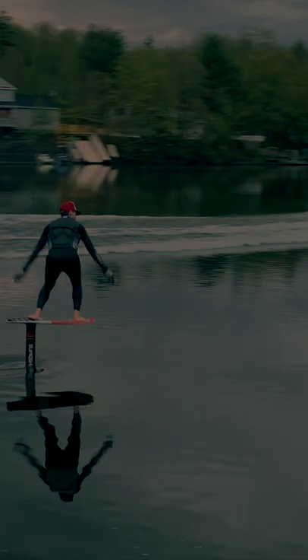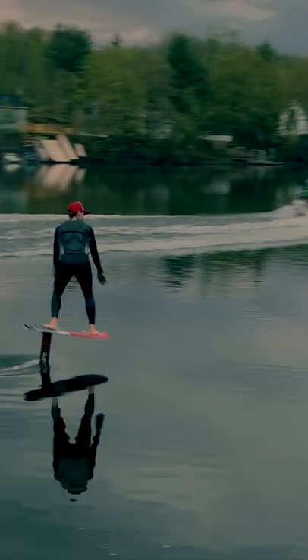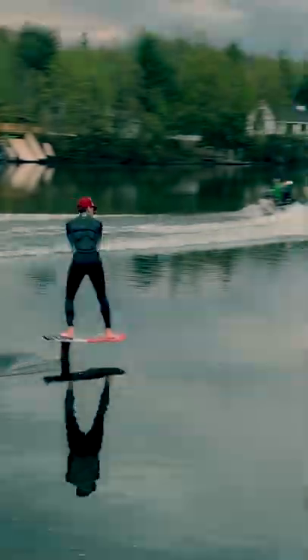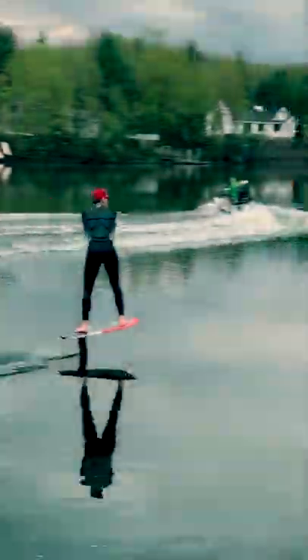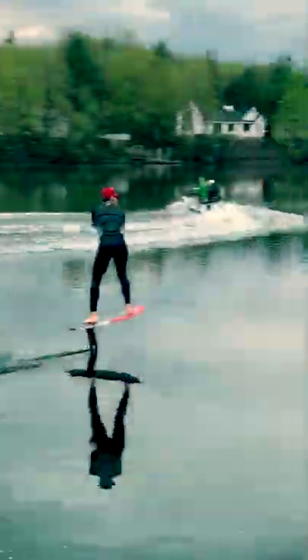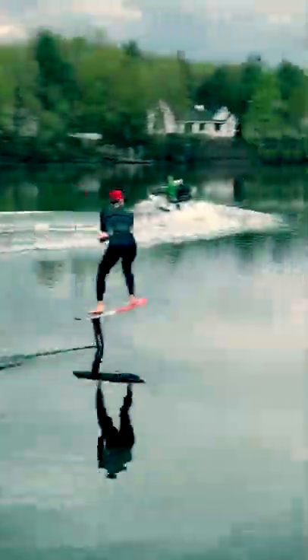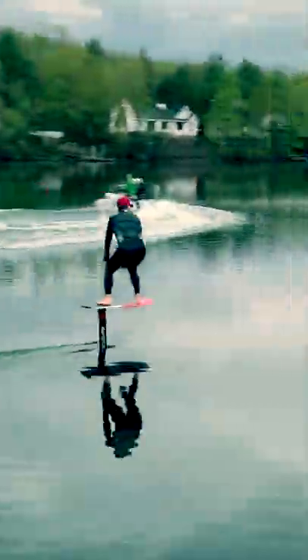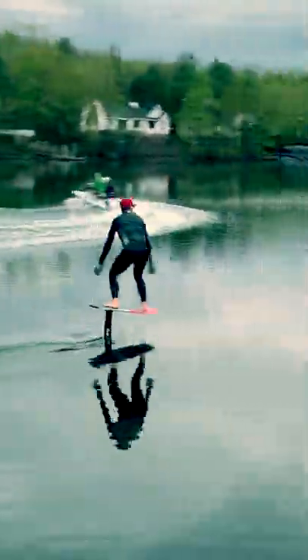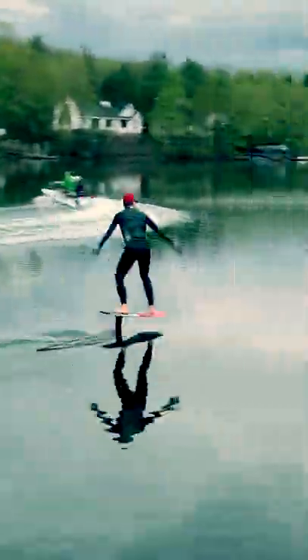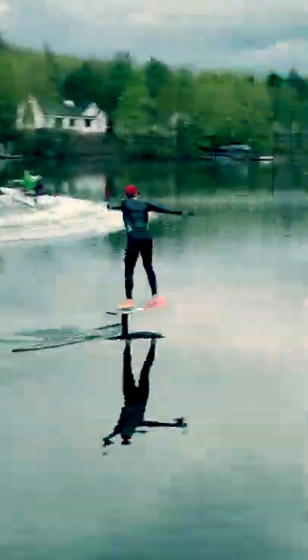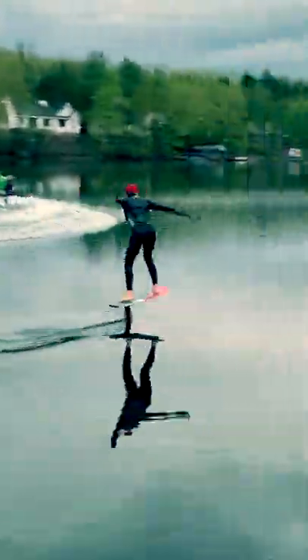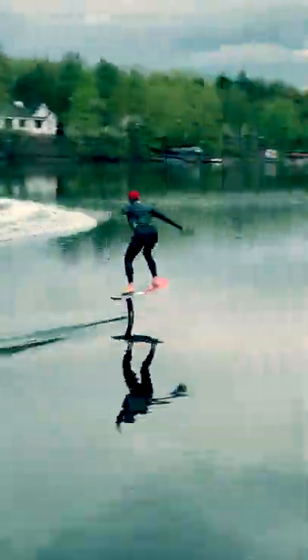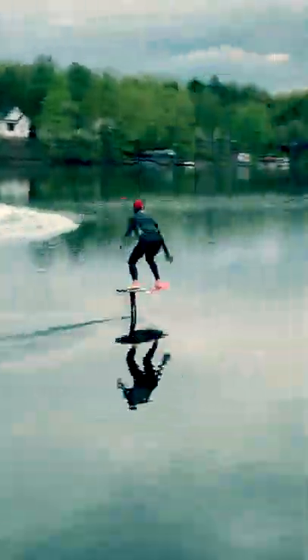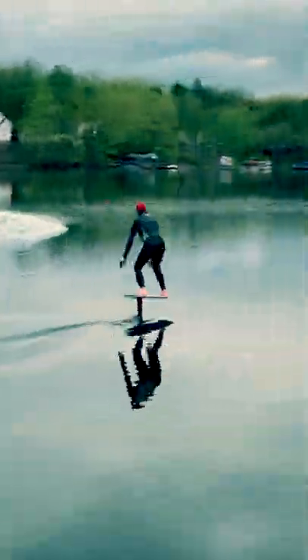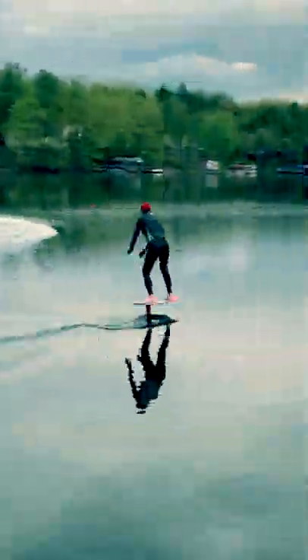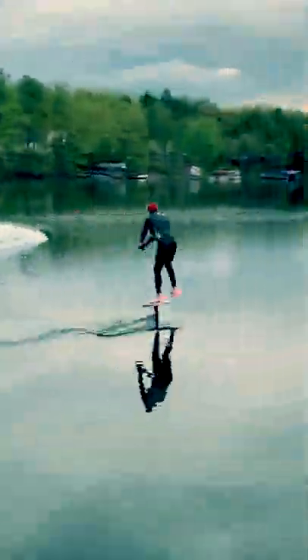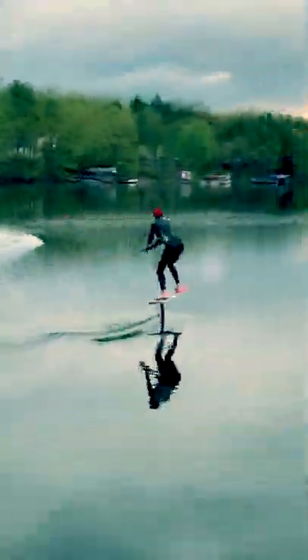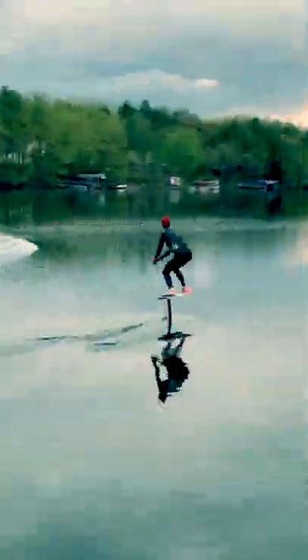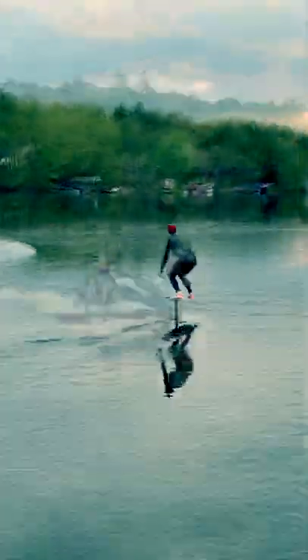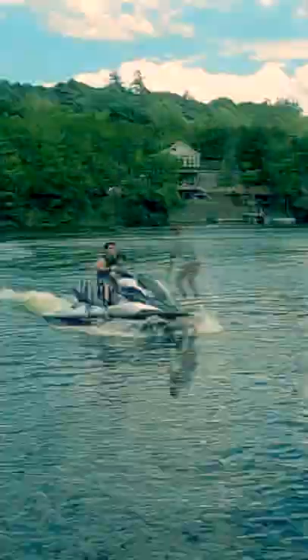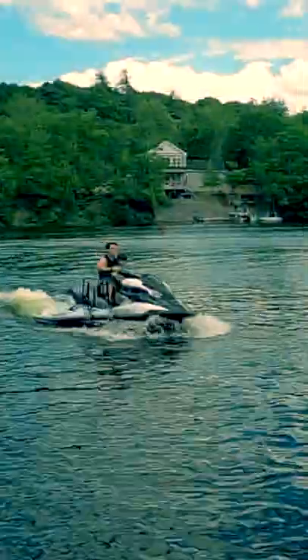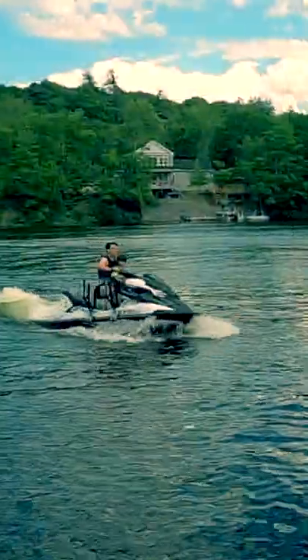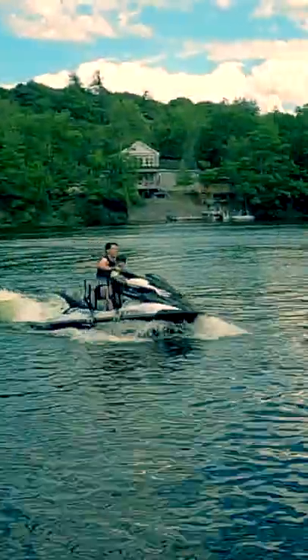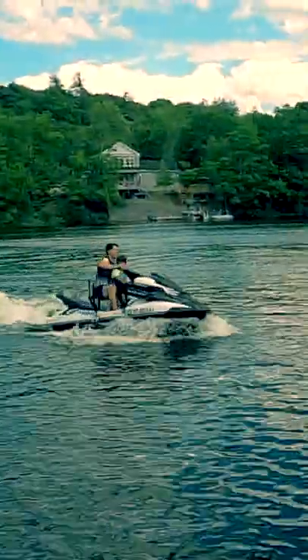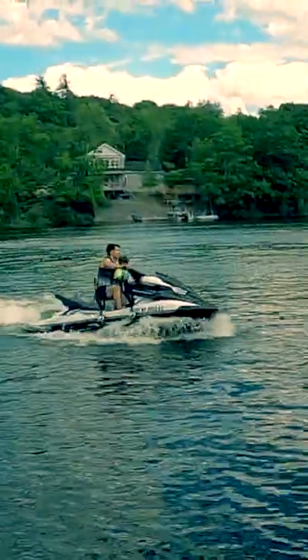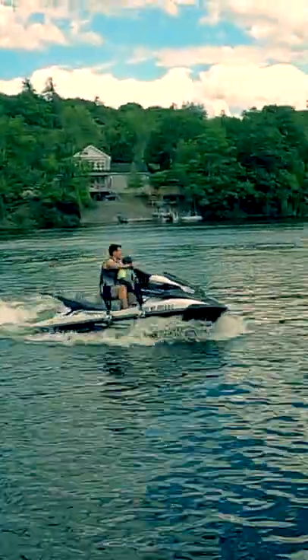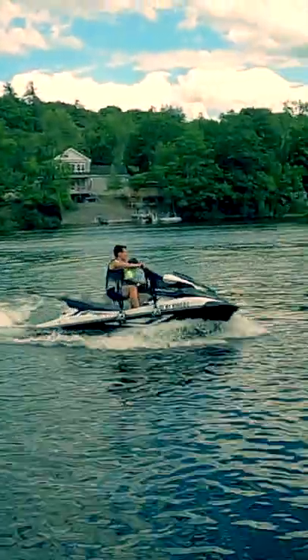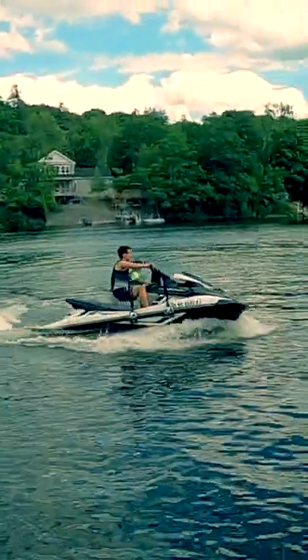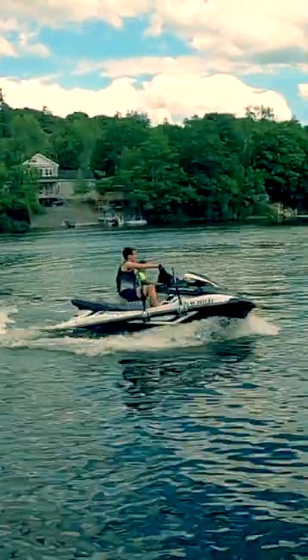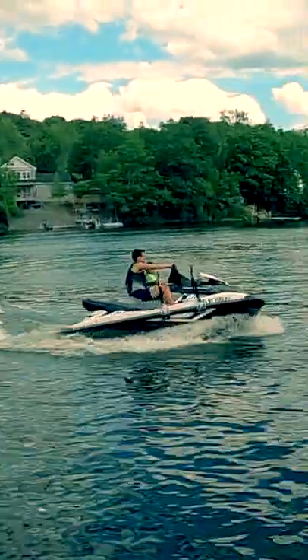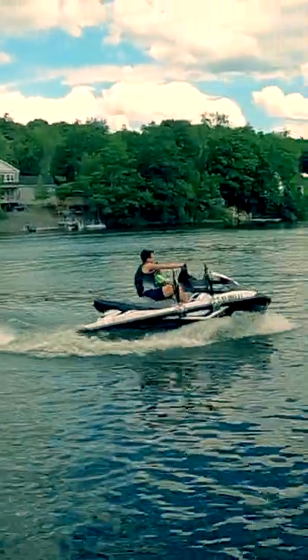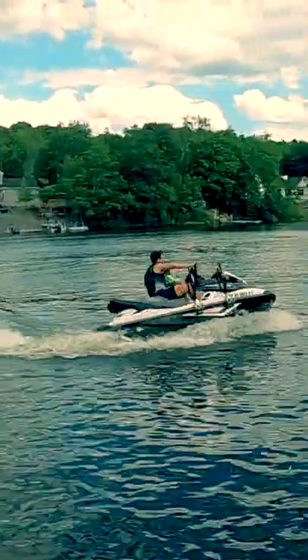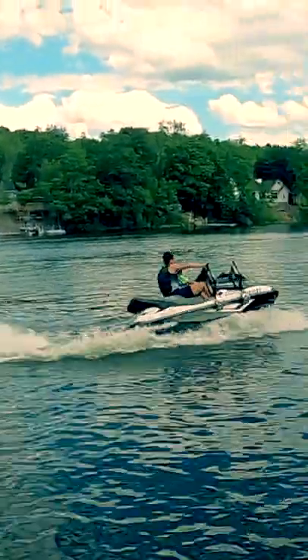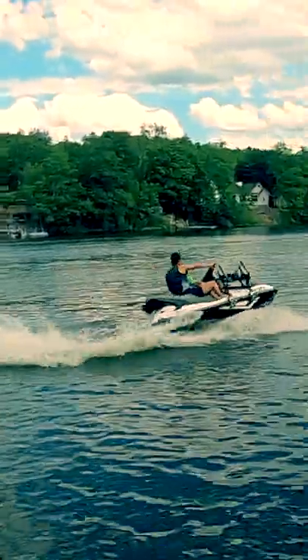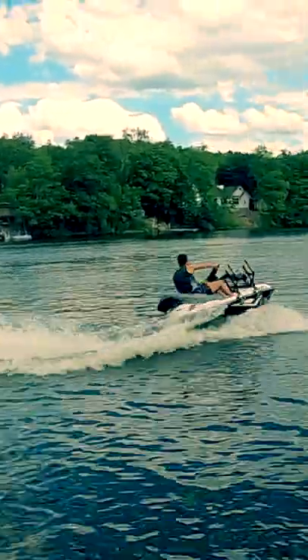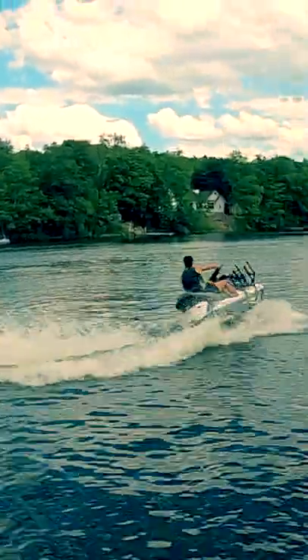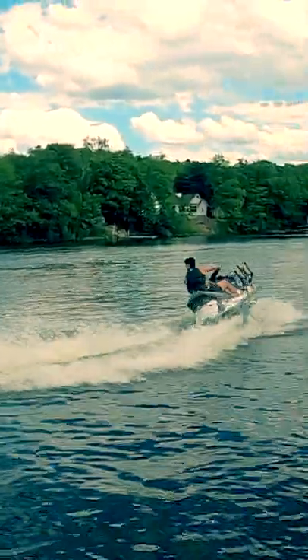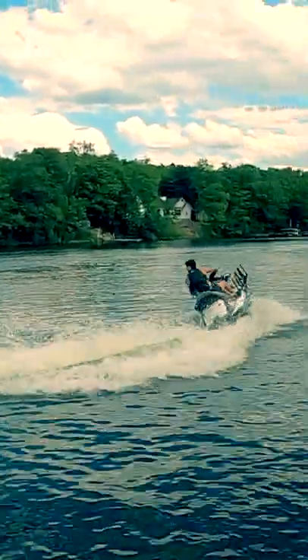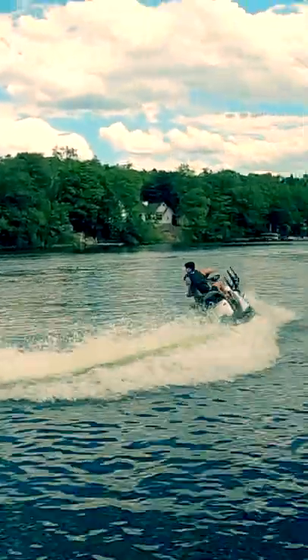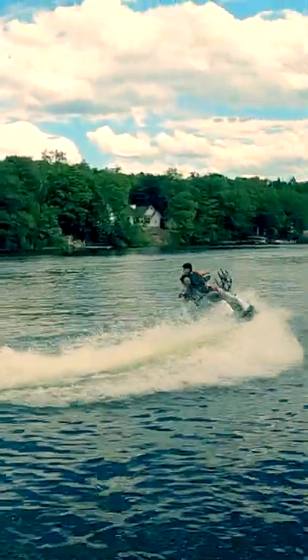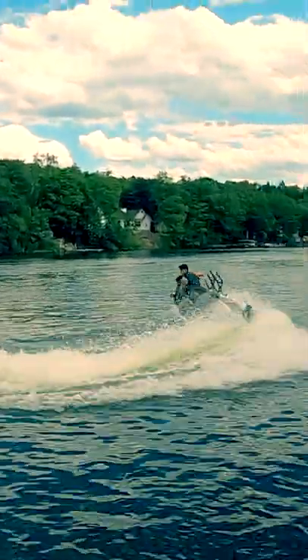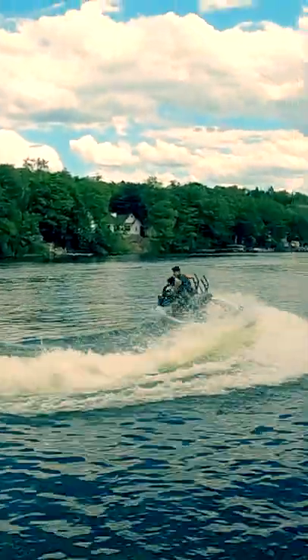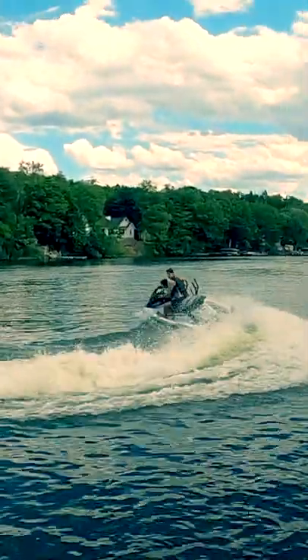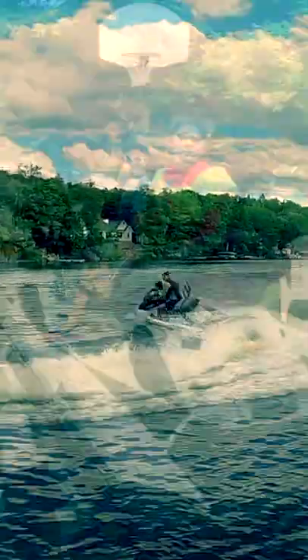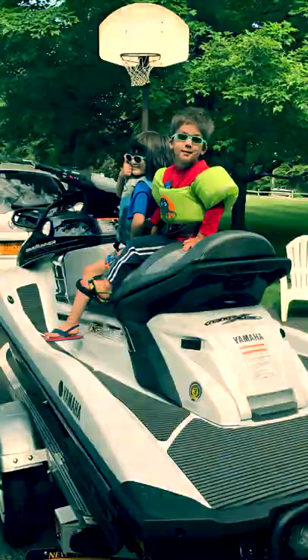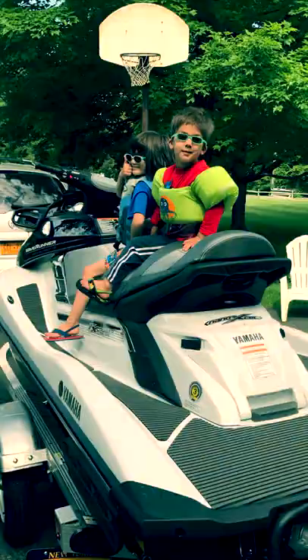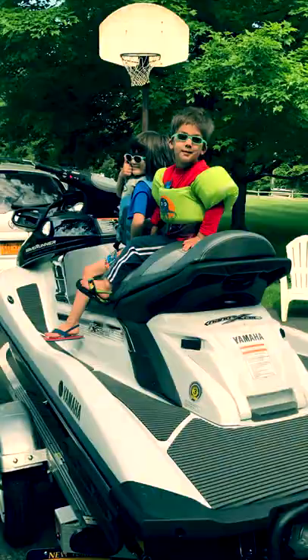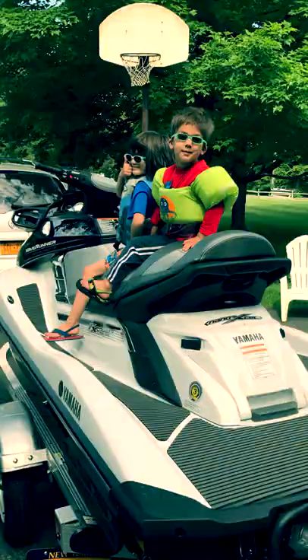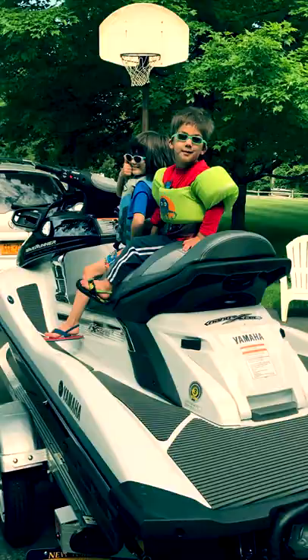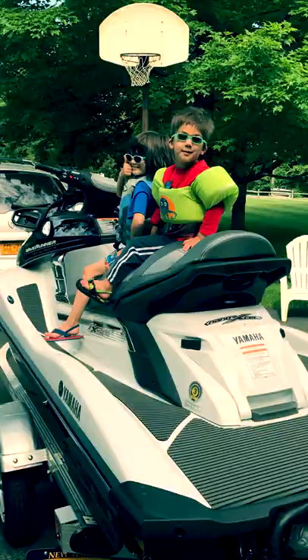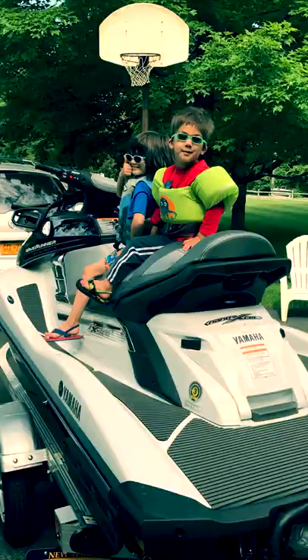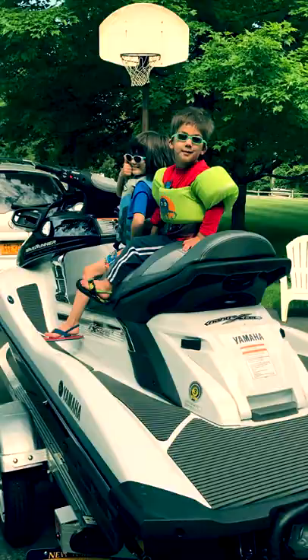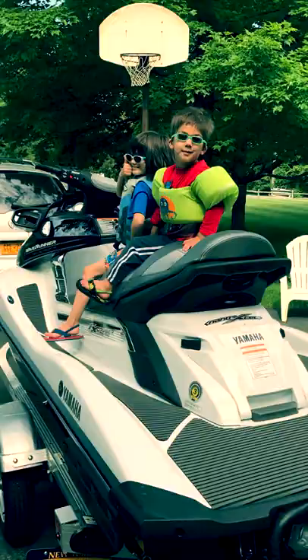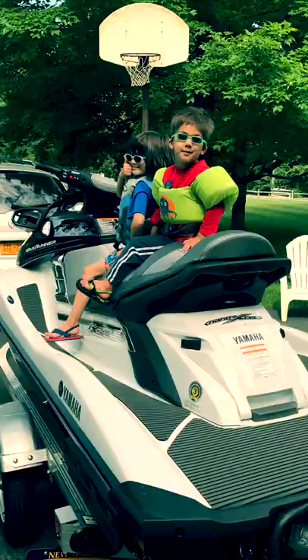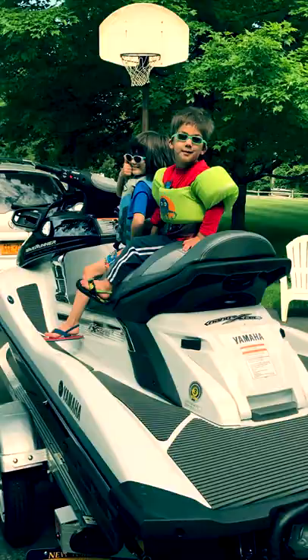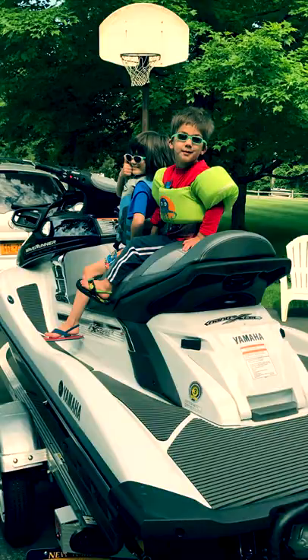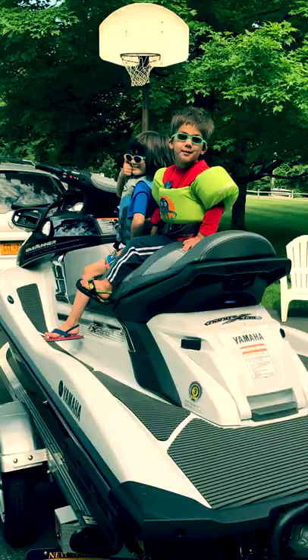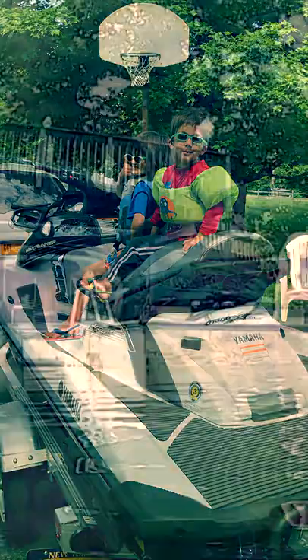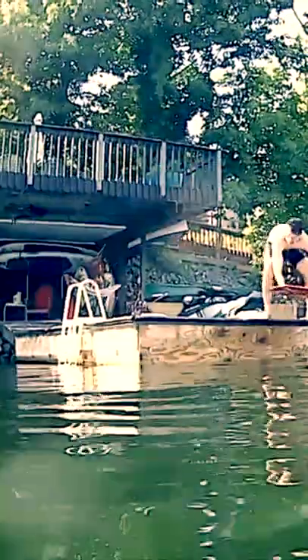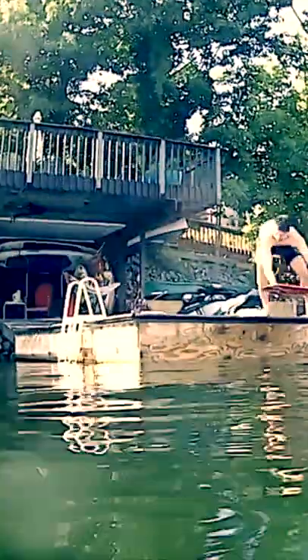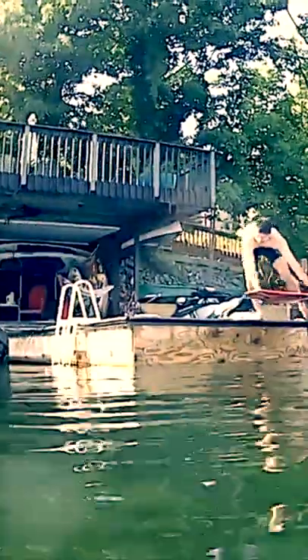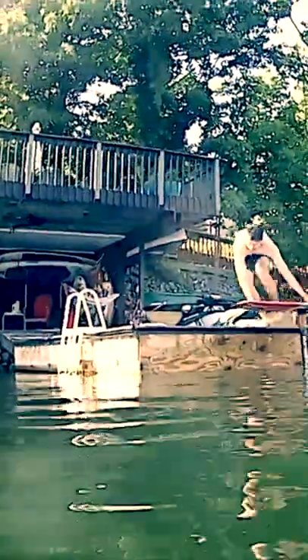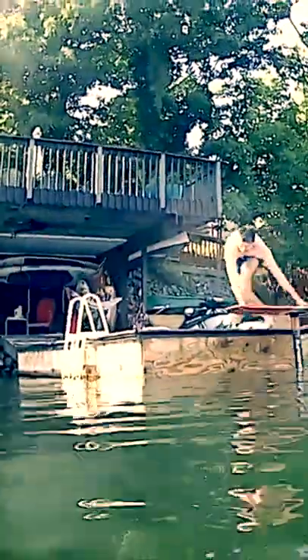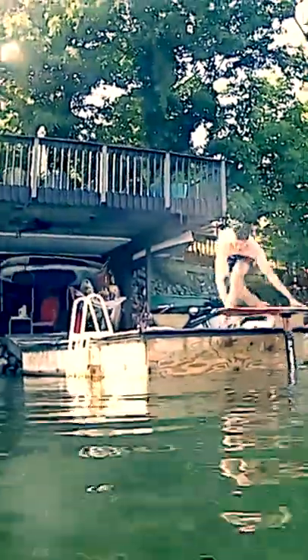Three years ago I moved to the lake and I wasn't ready to buy a boat. In fact, I didn't know the first thing about buying a boat. Instead, we bought a Yamaha Waverunner.